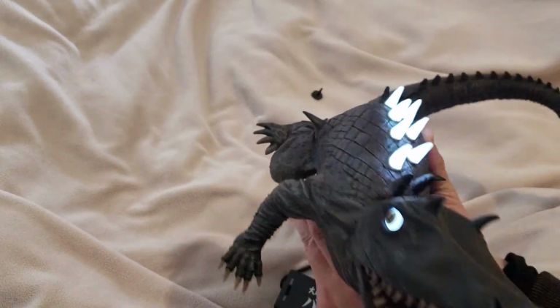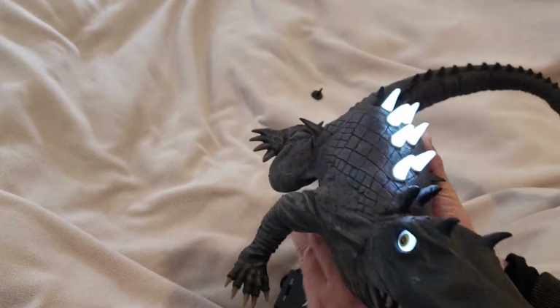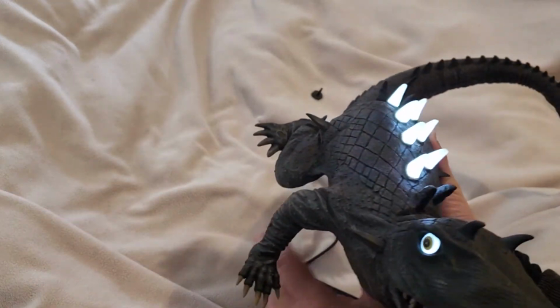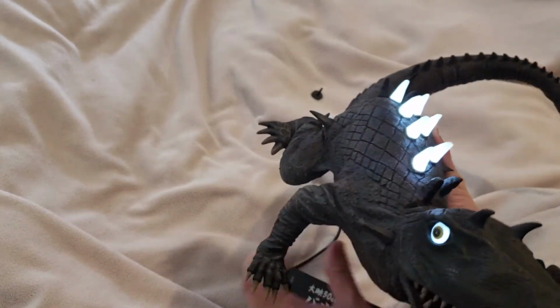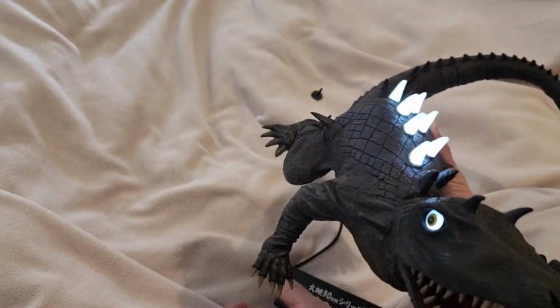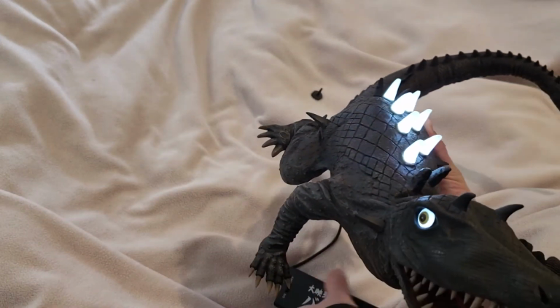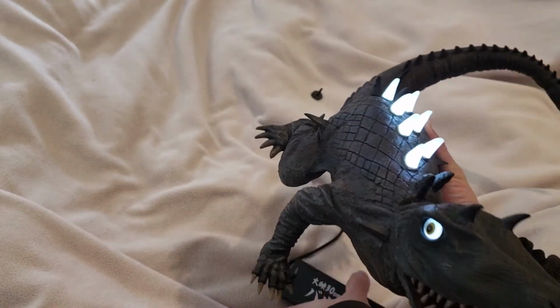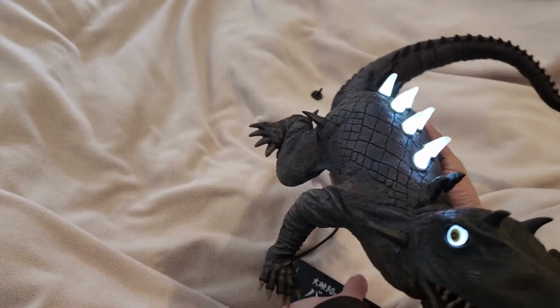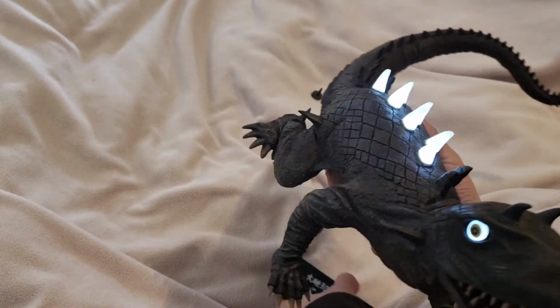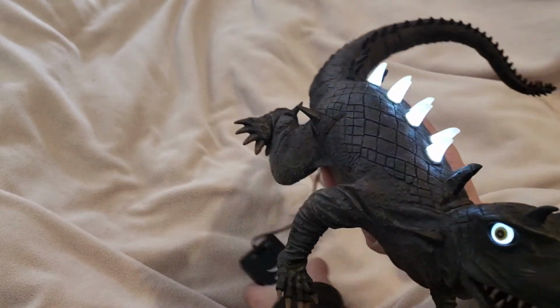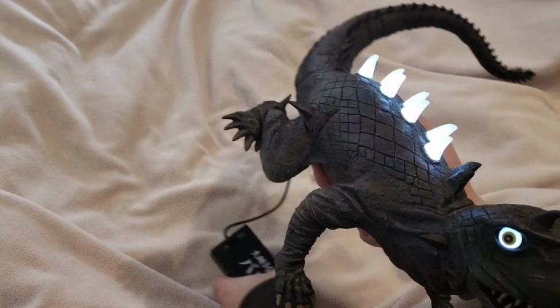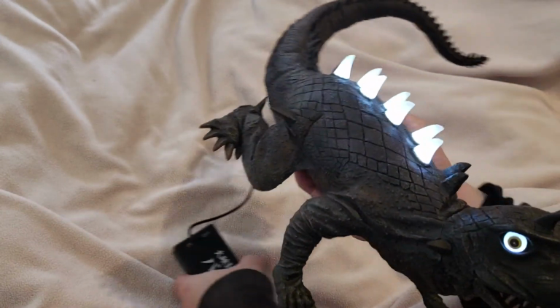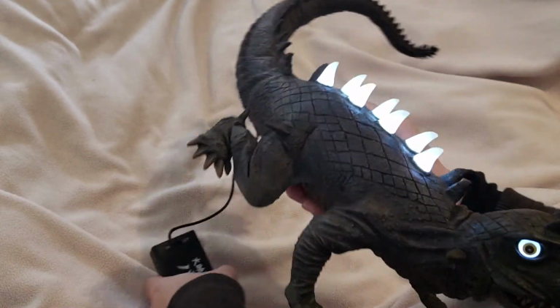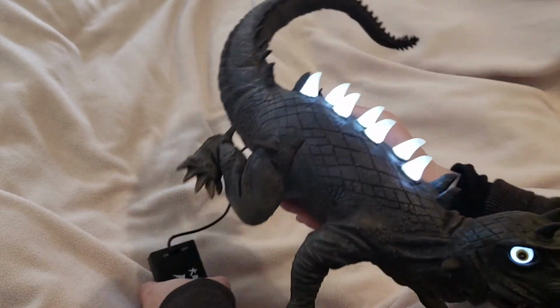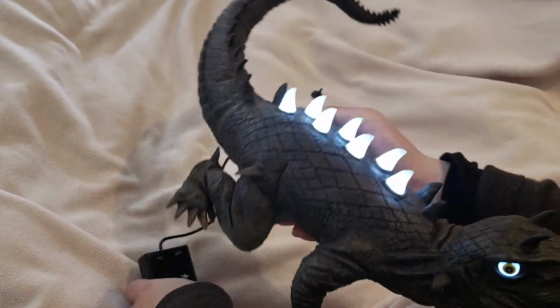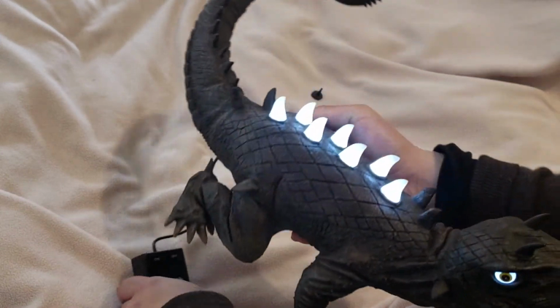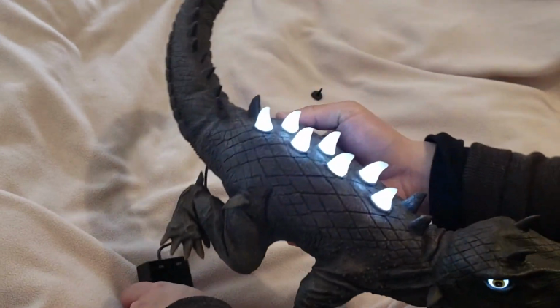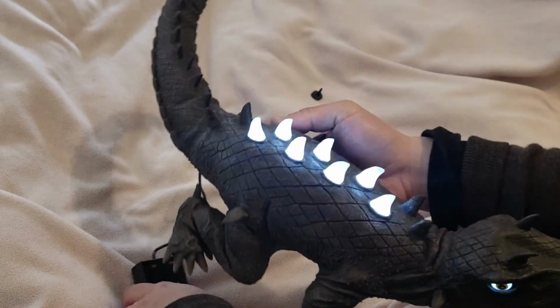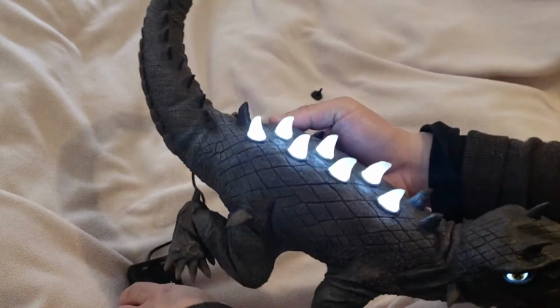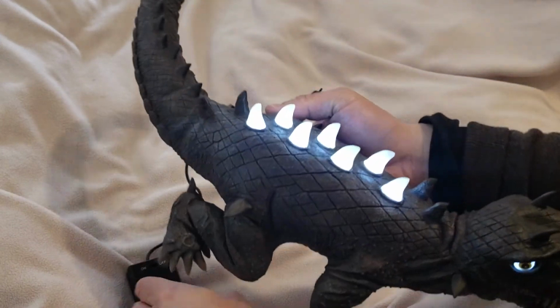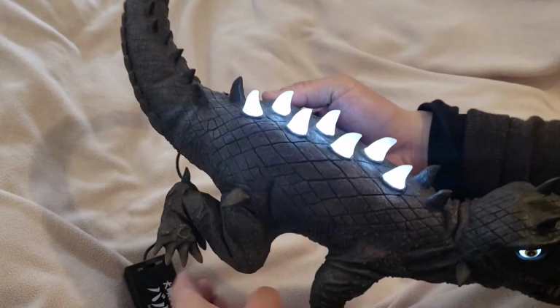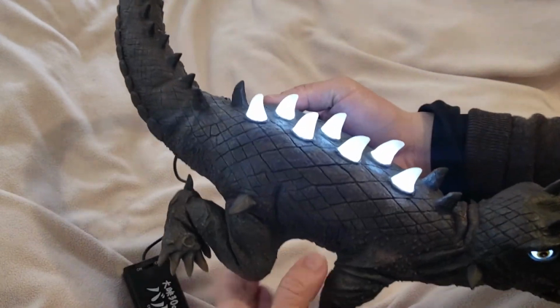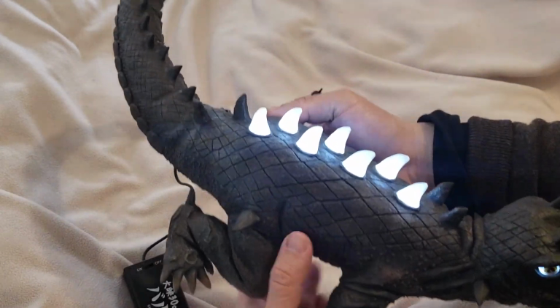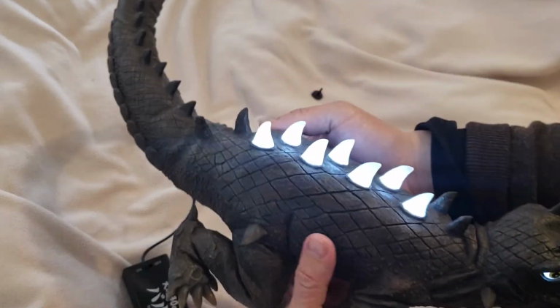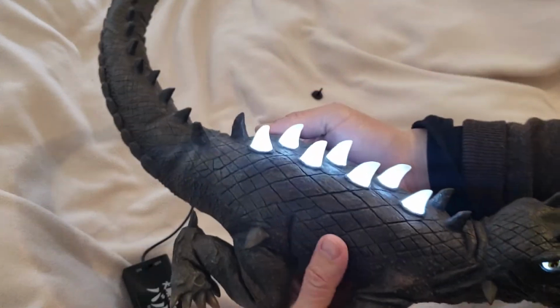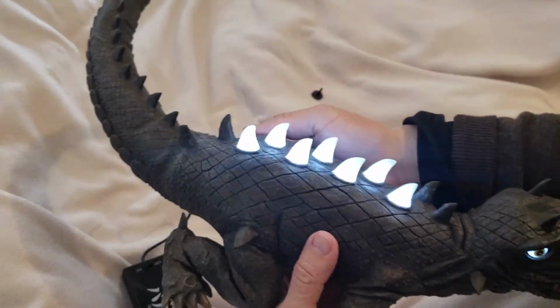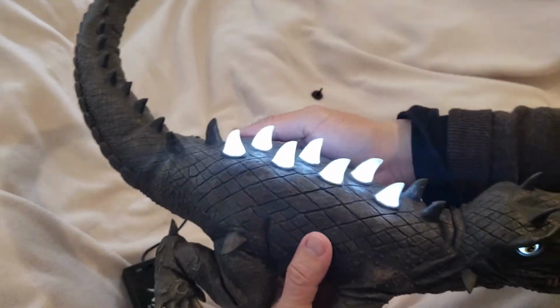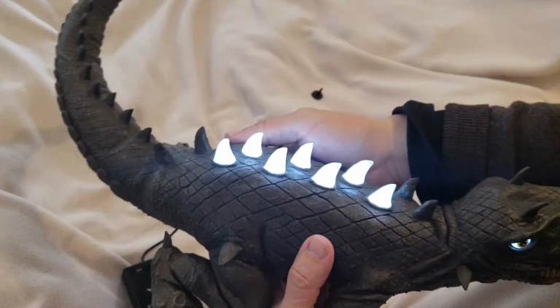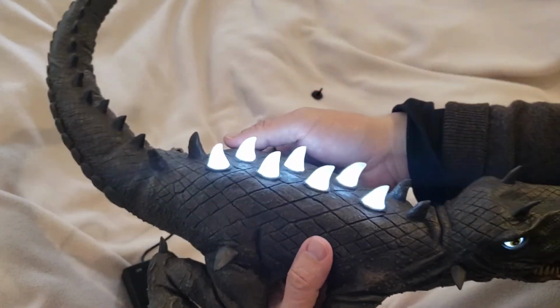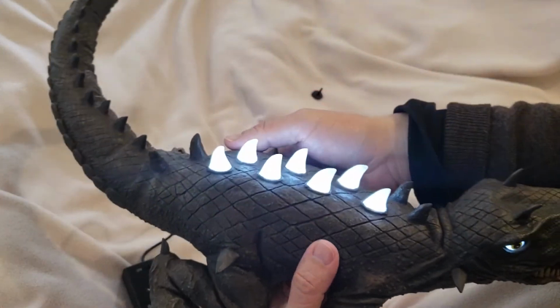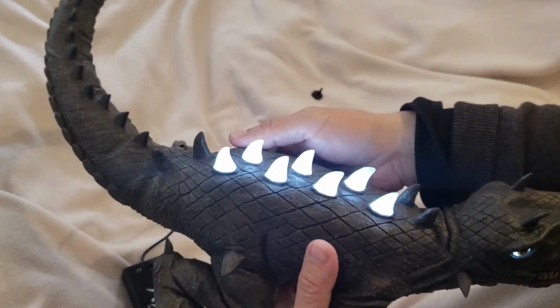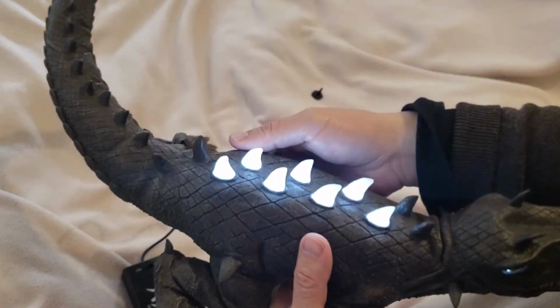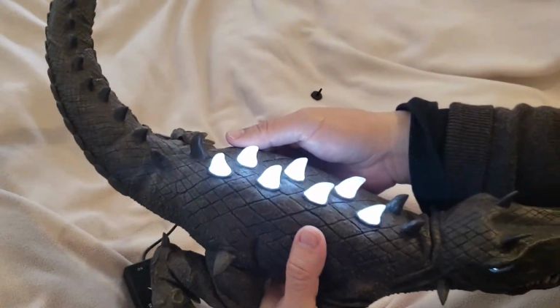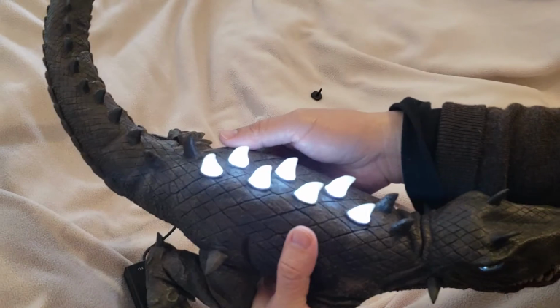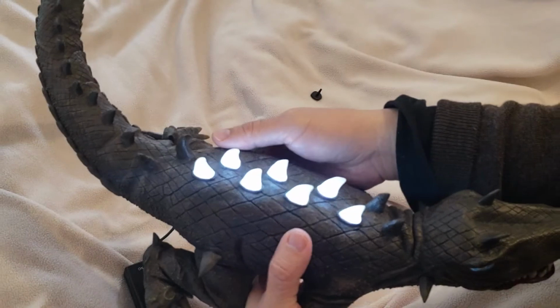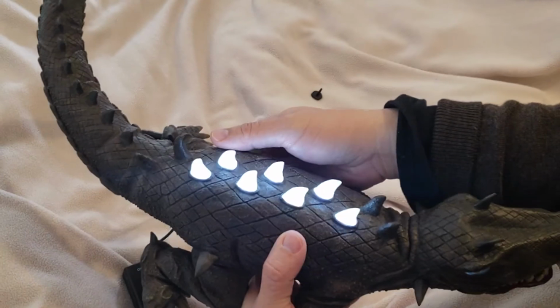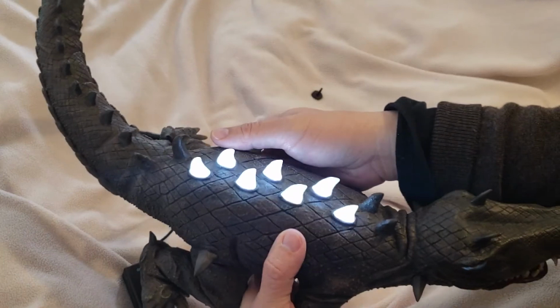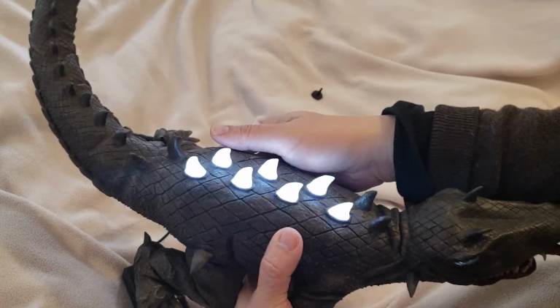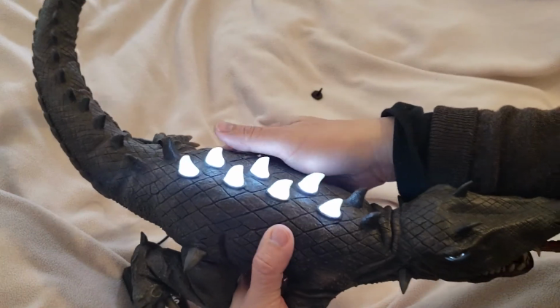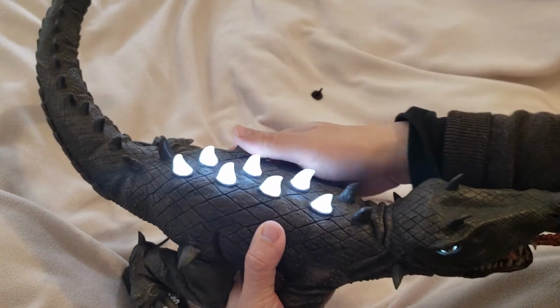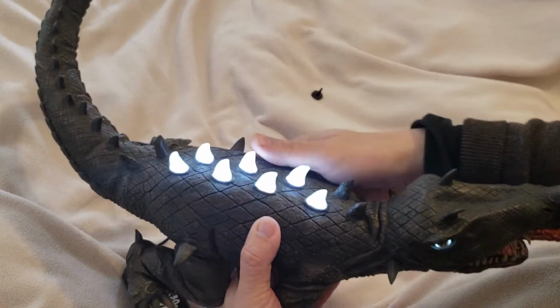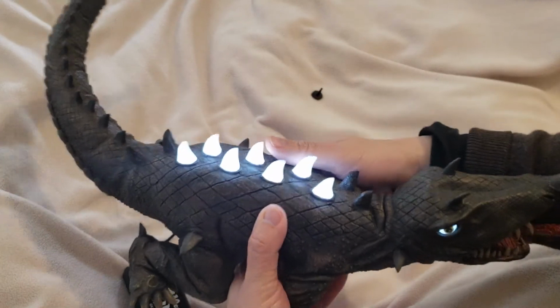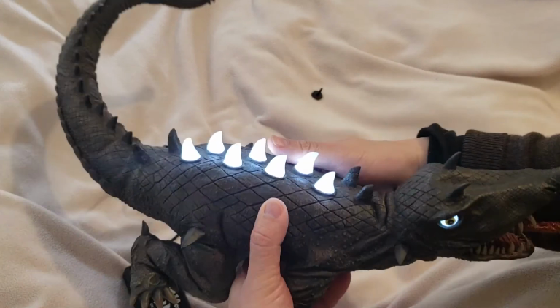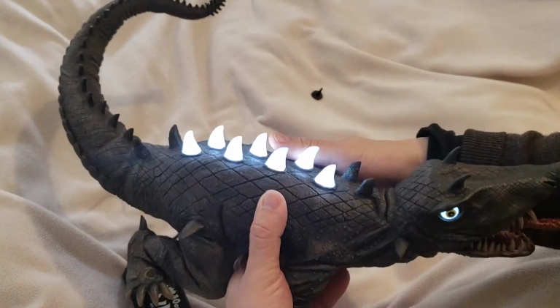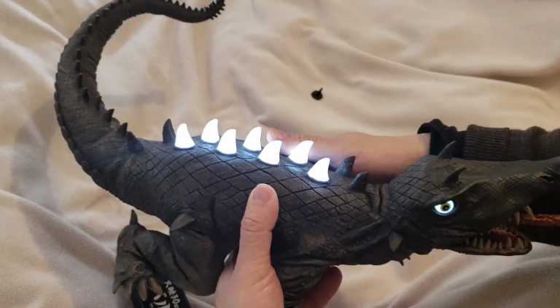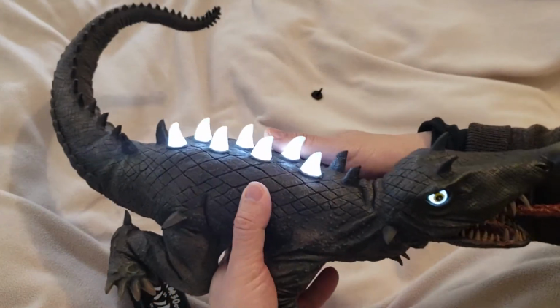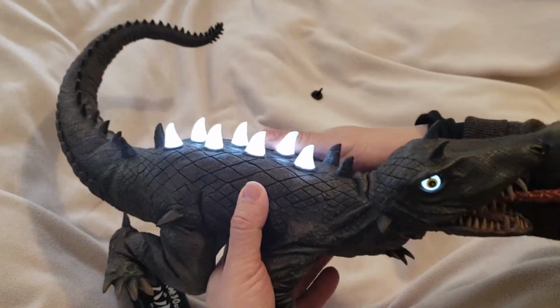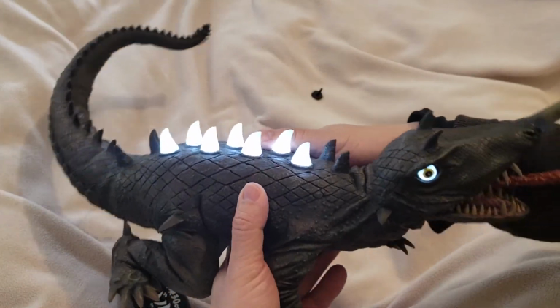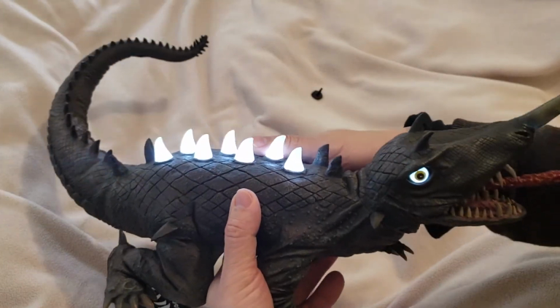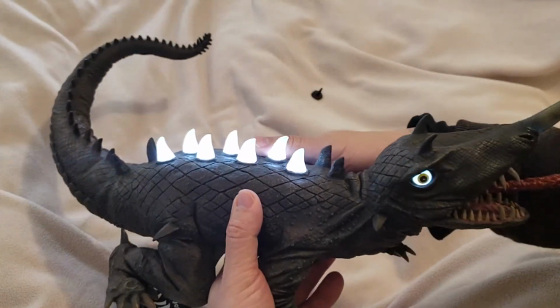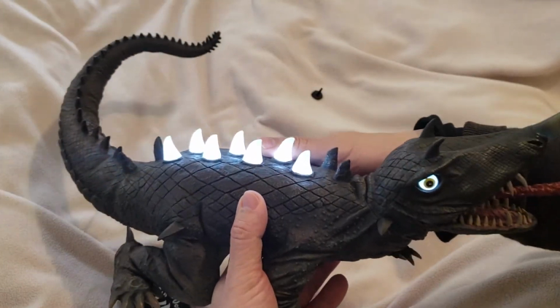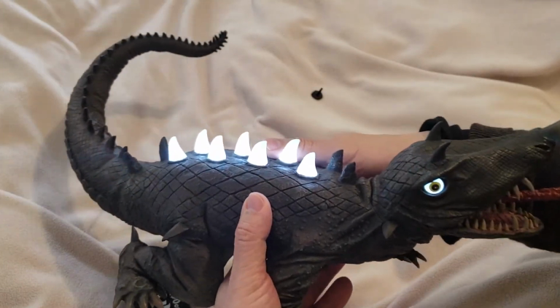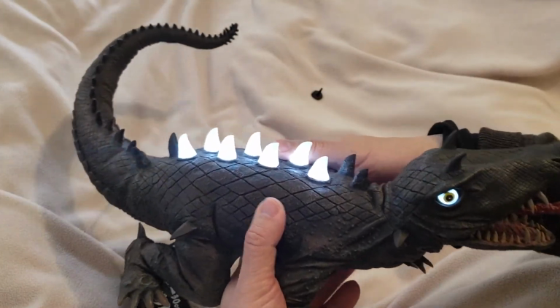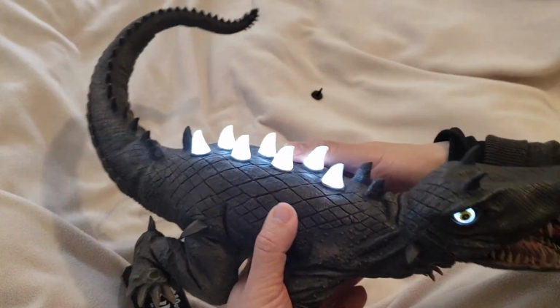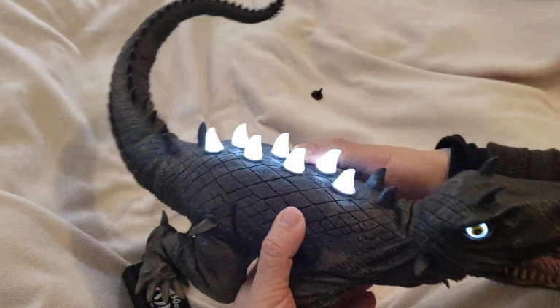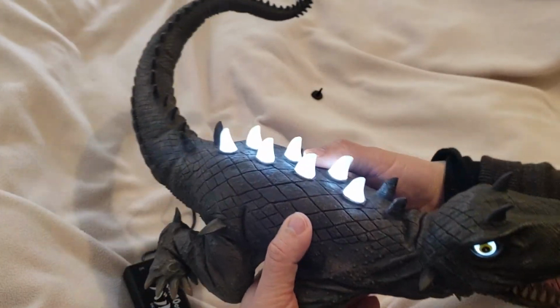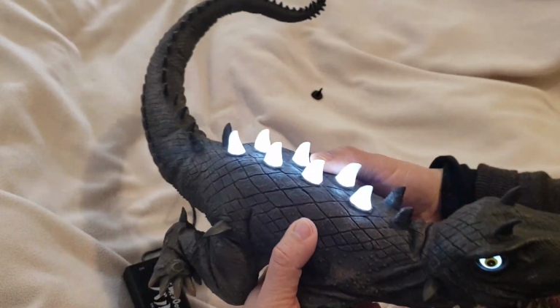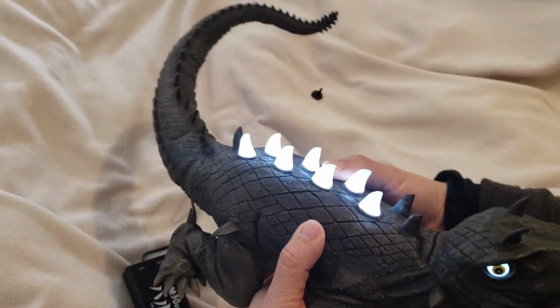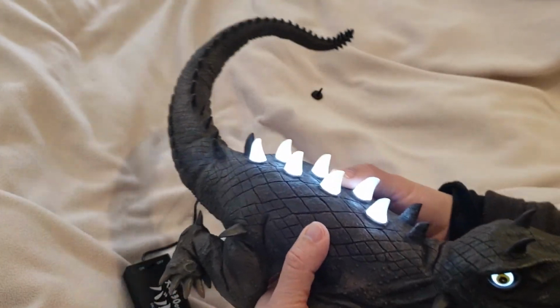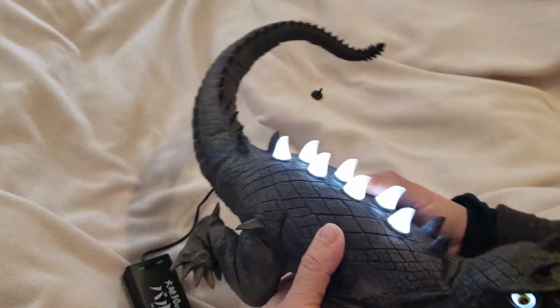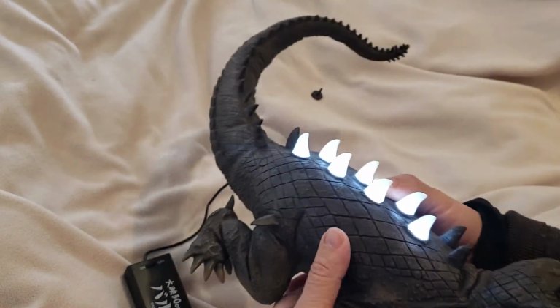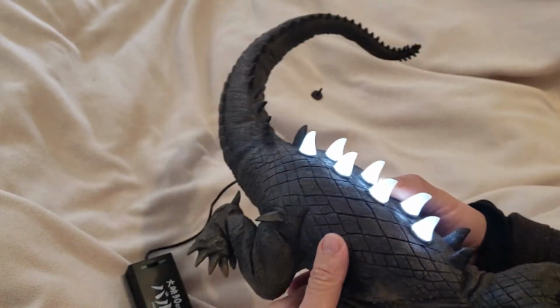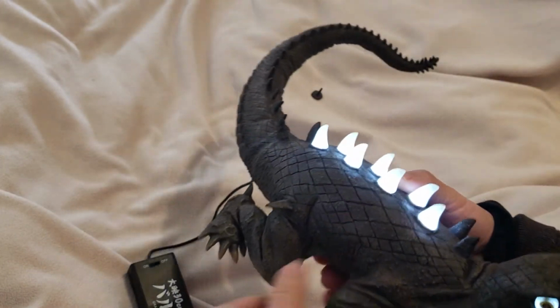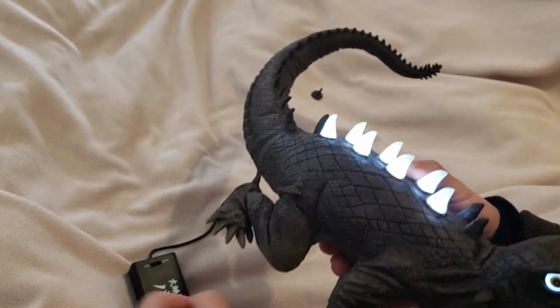I'm going to show you the other side — same thing as the other side. The eyes light up and the fins light up, which is really good.